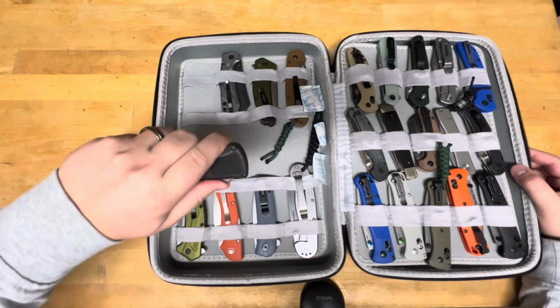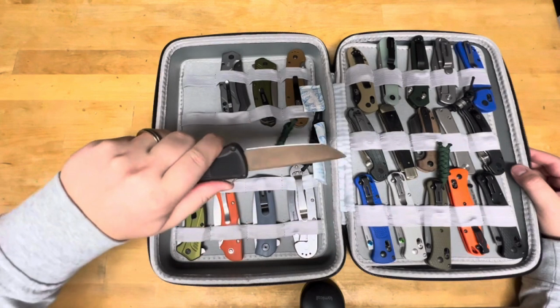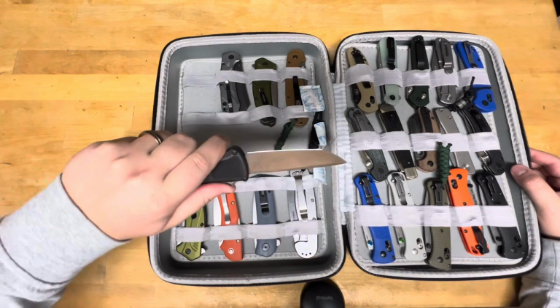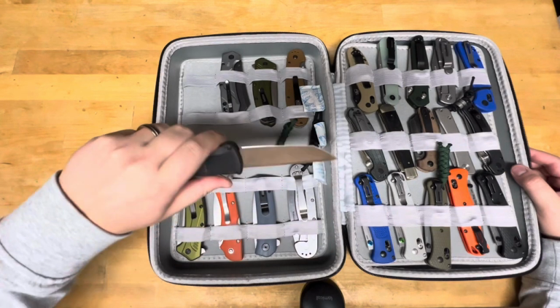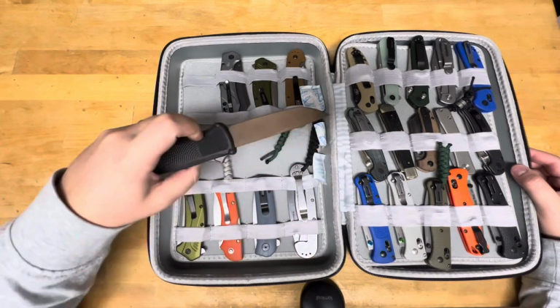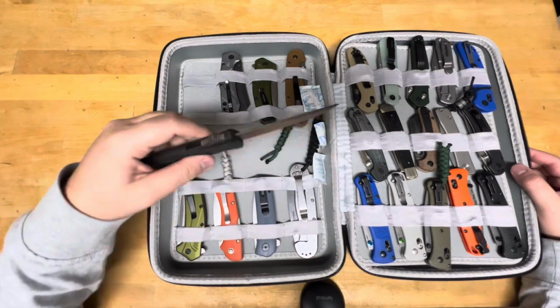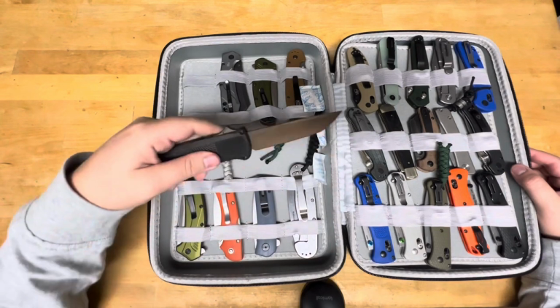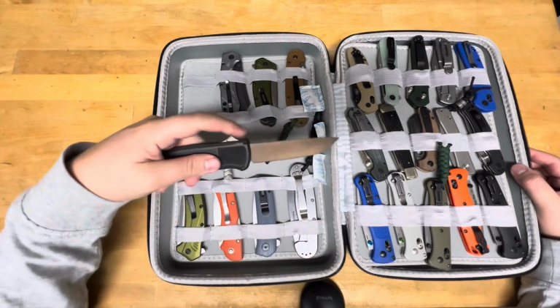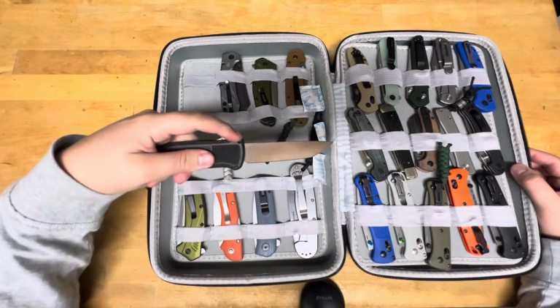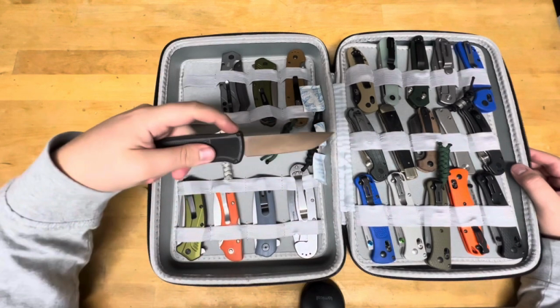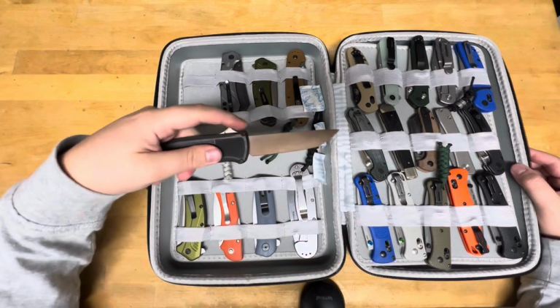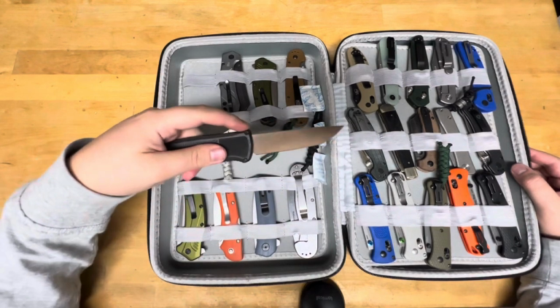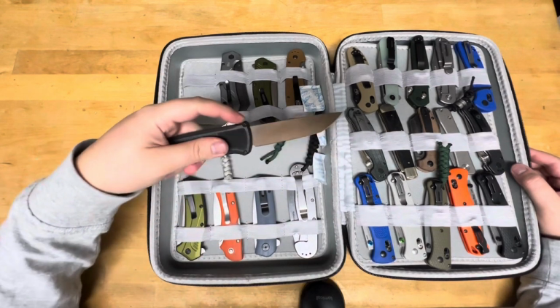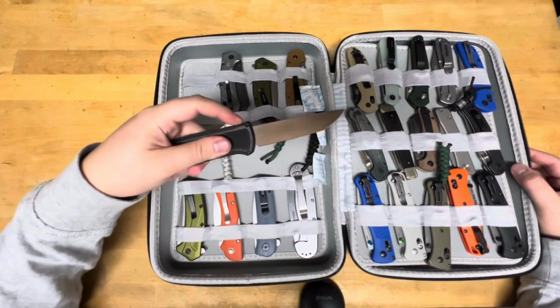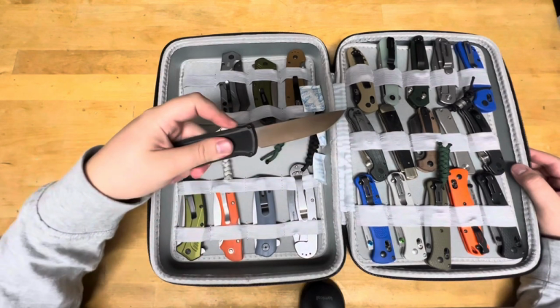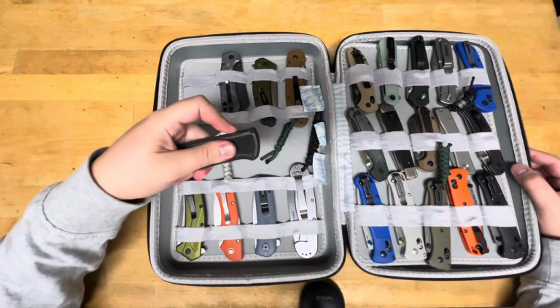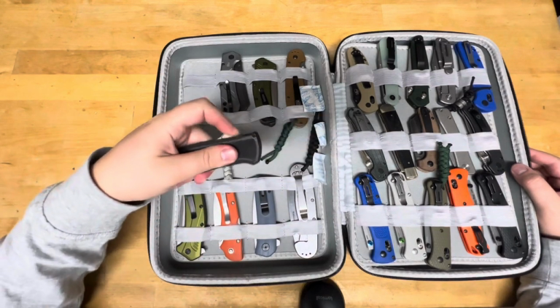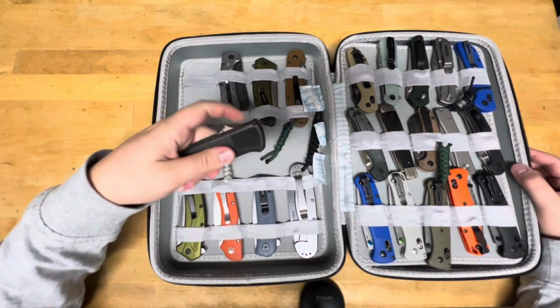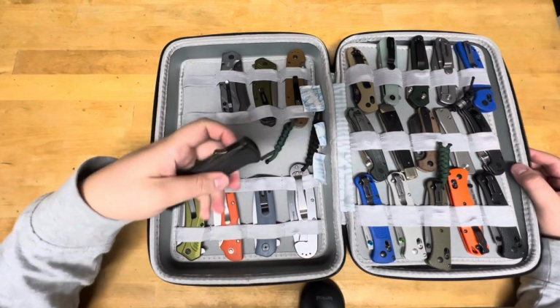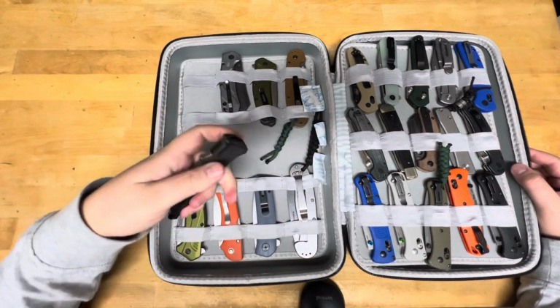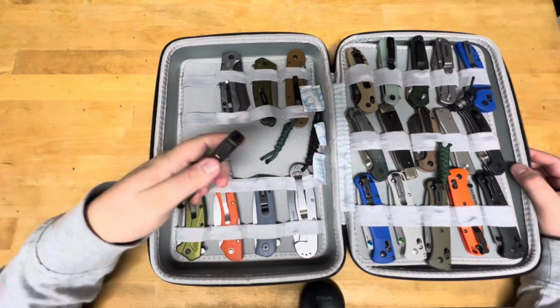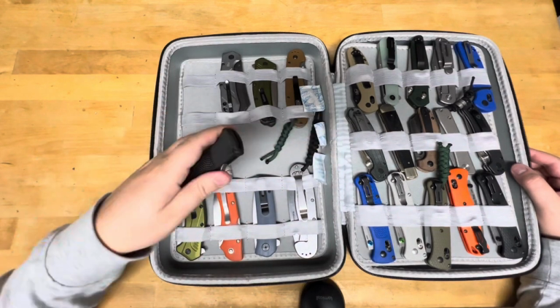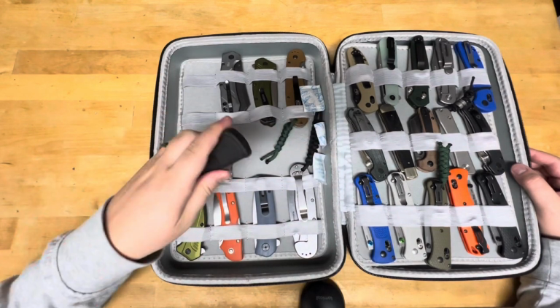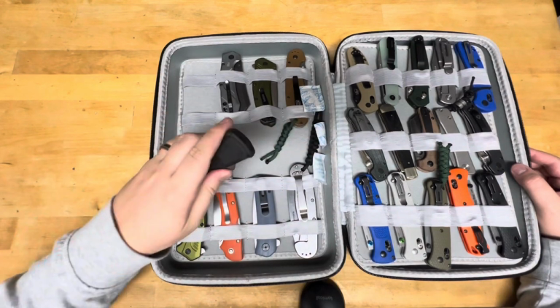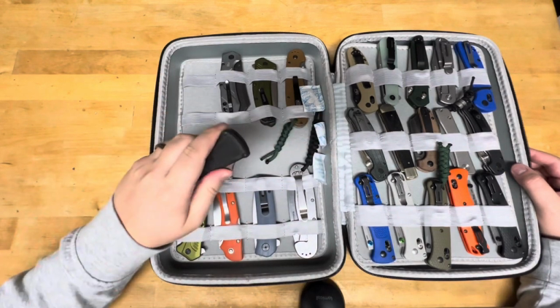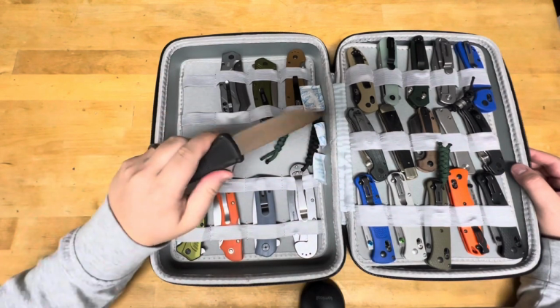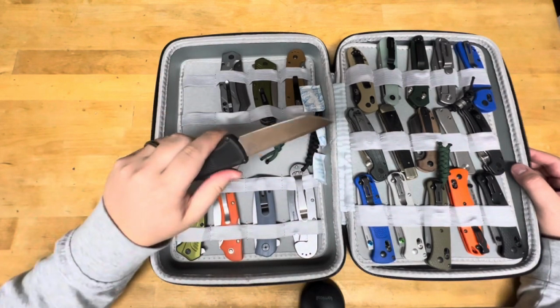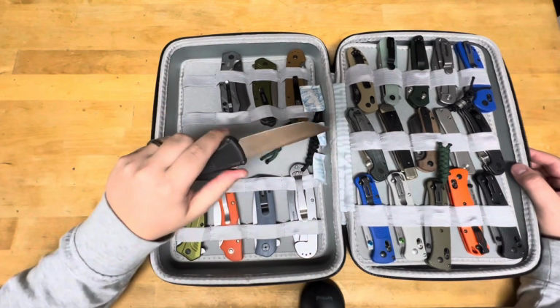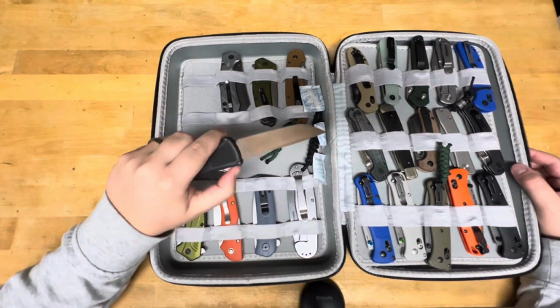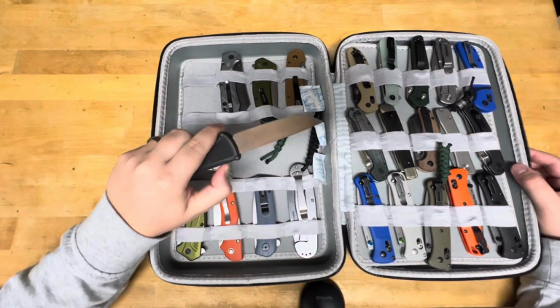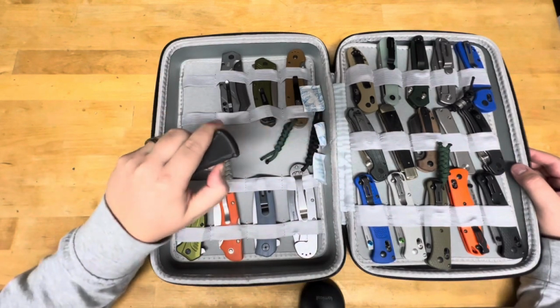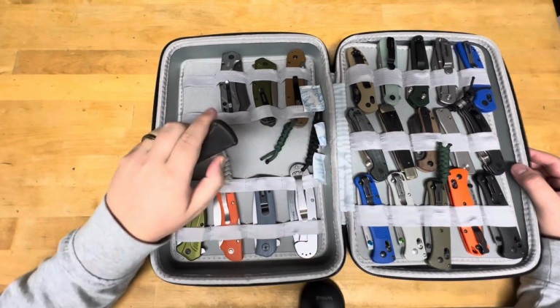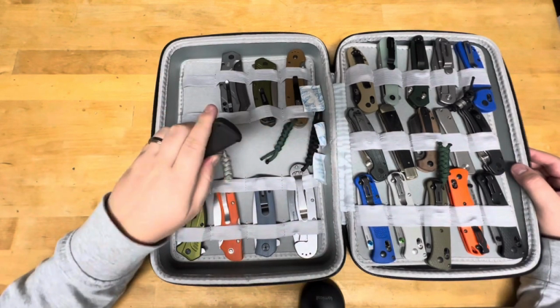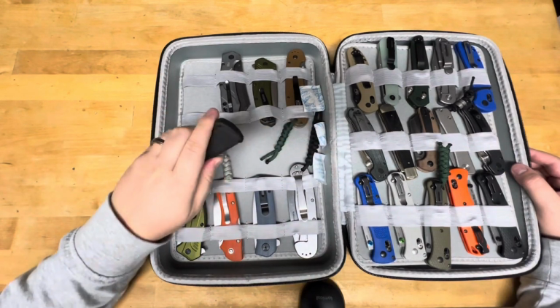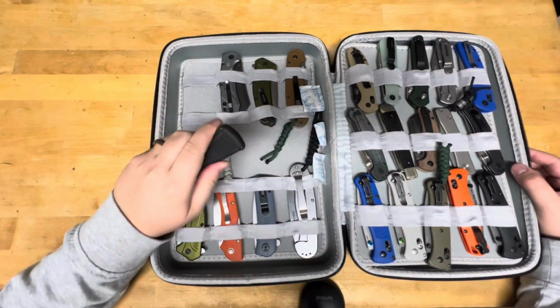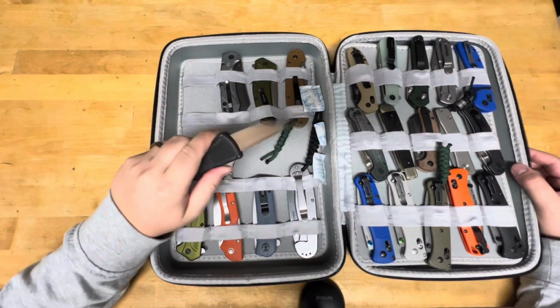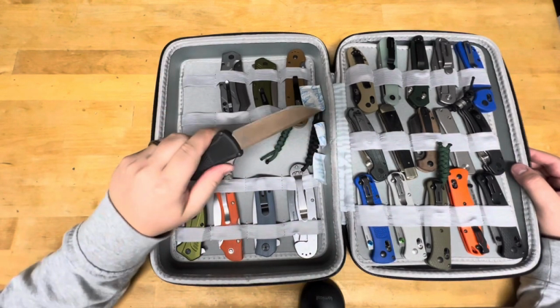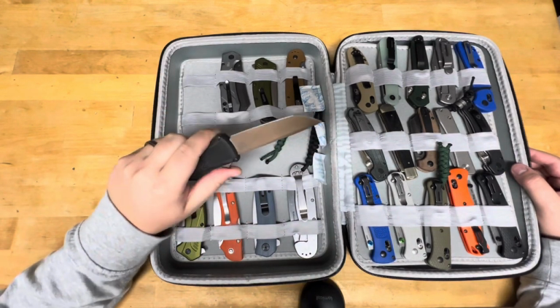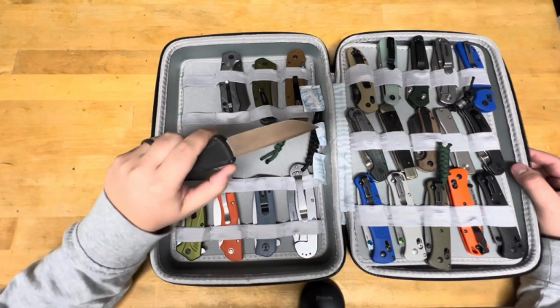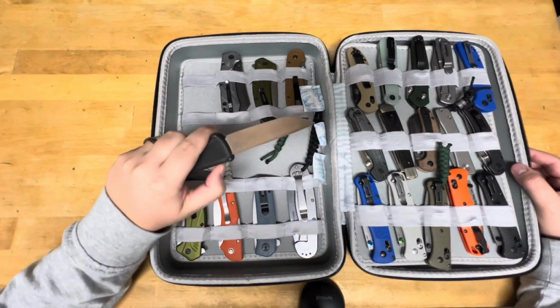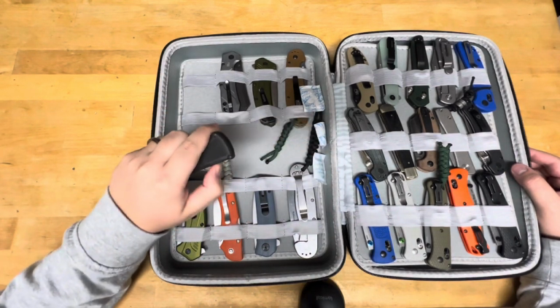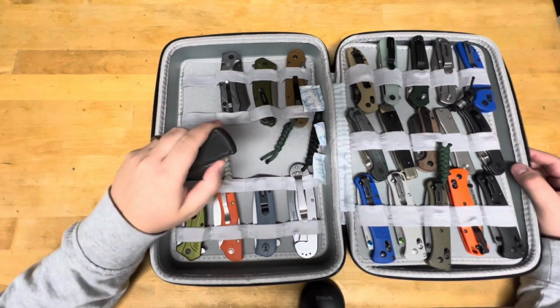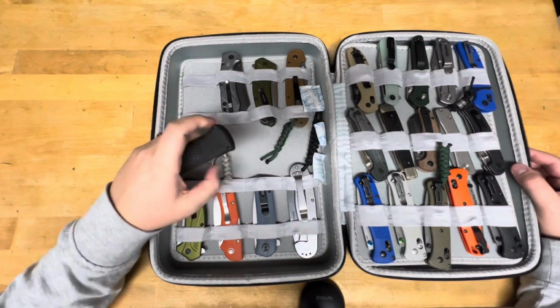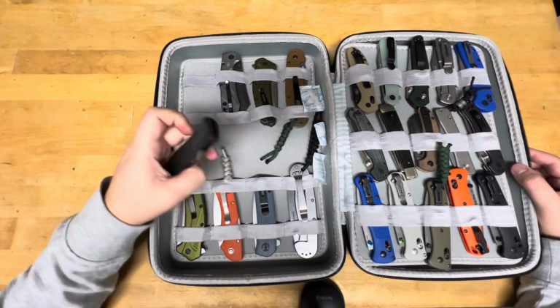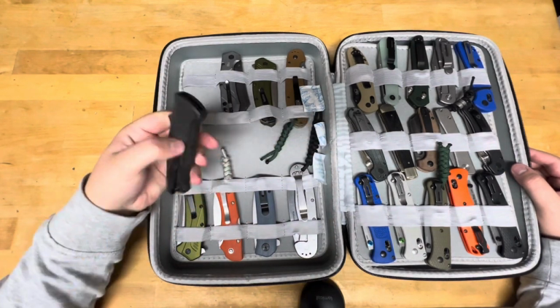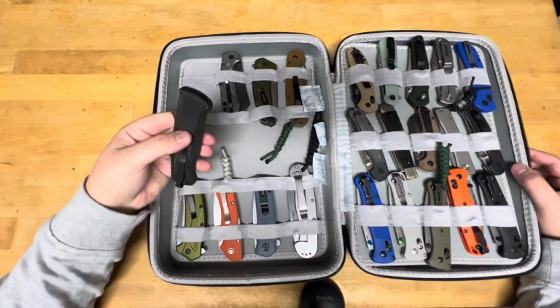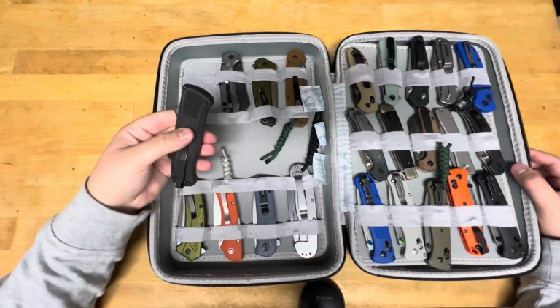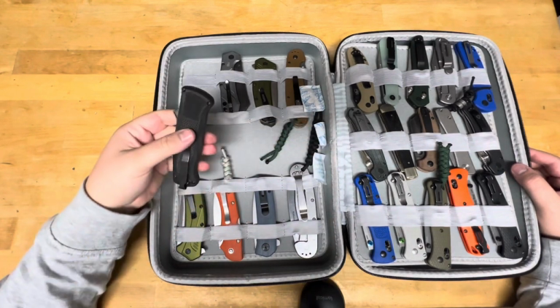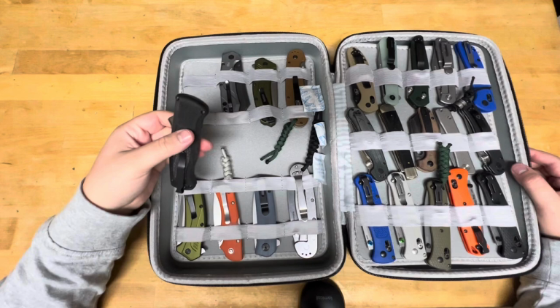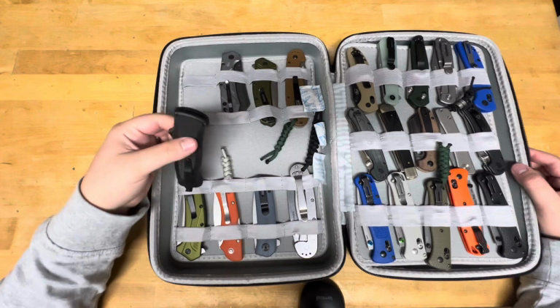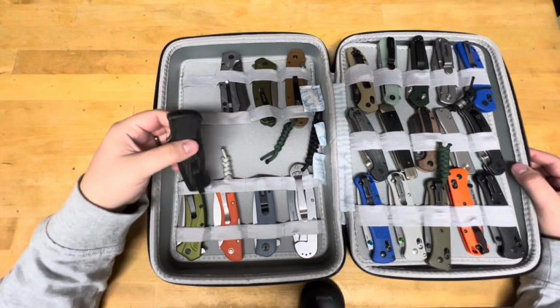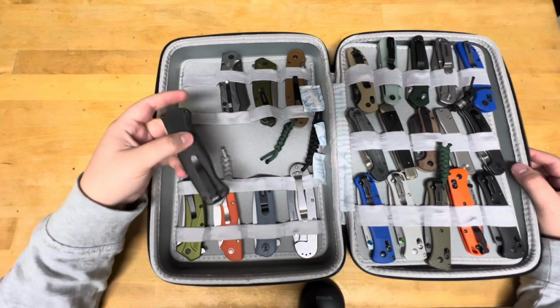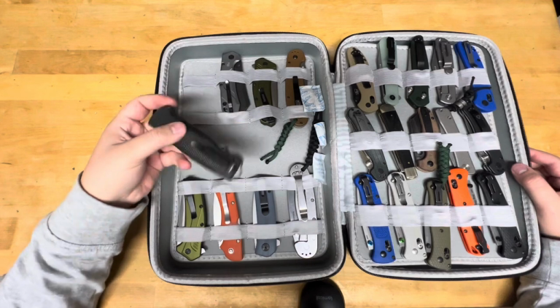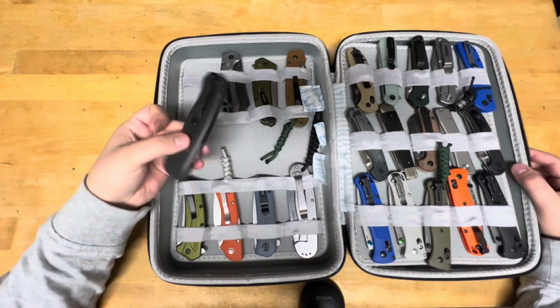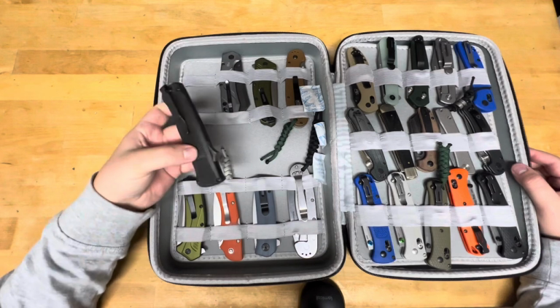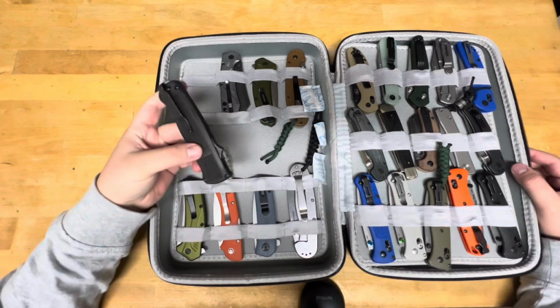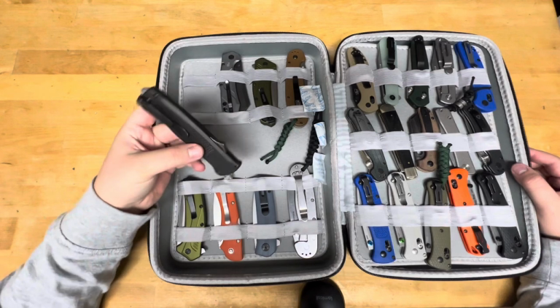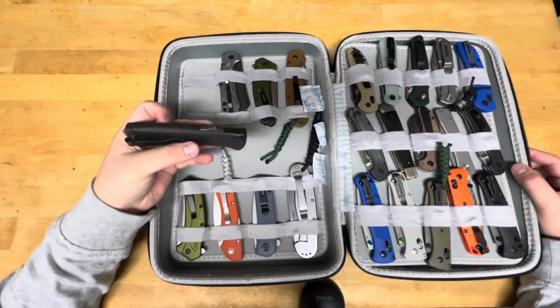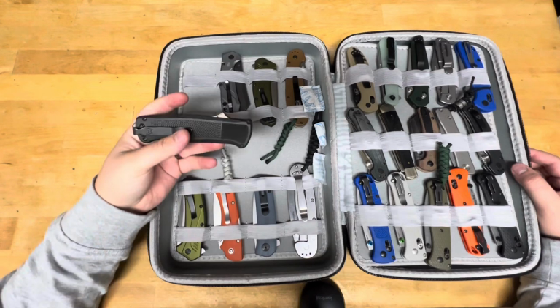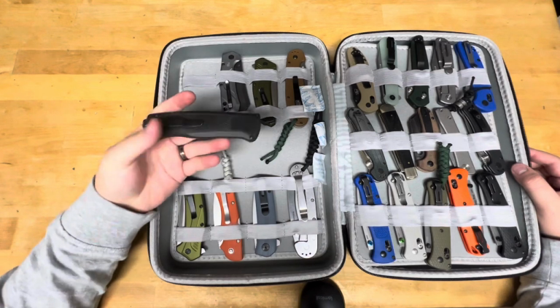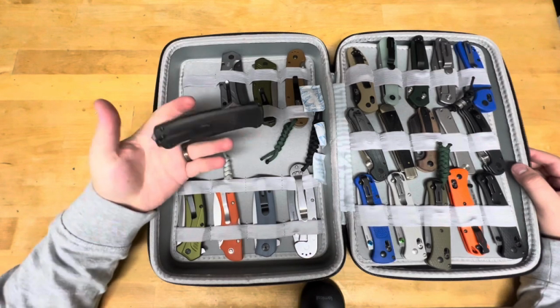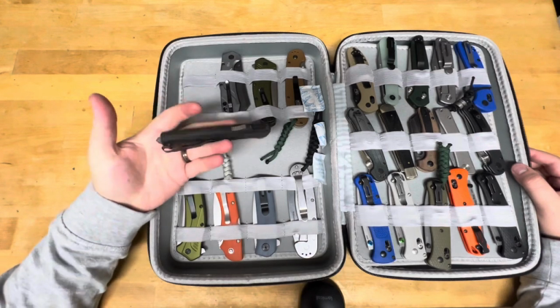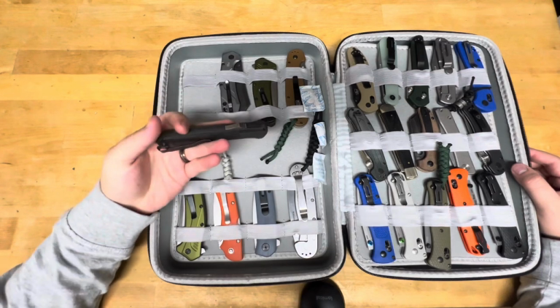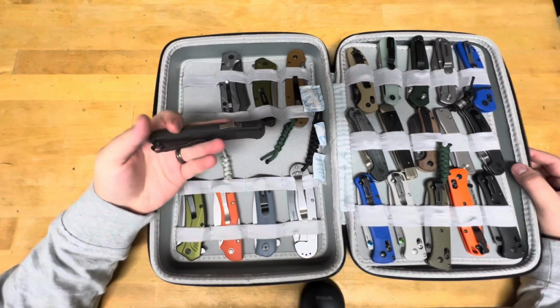This is the Benchmade Shootout — OTF and crew wear. I think I paid about $270 for this.